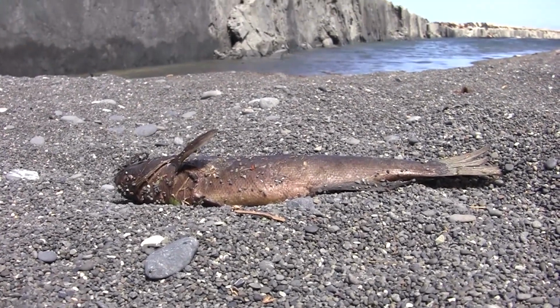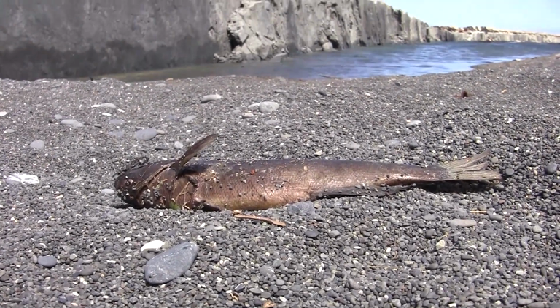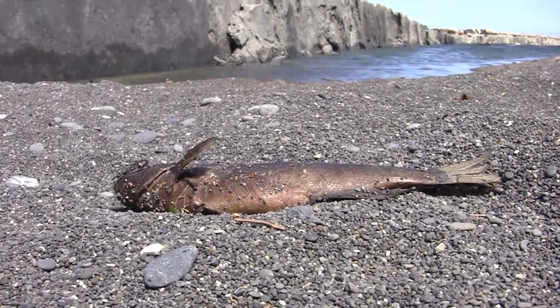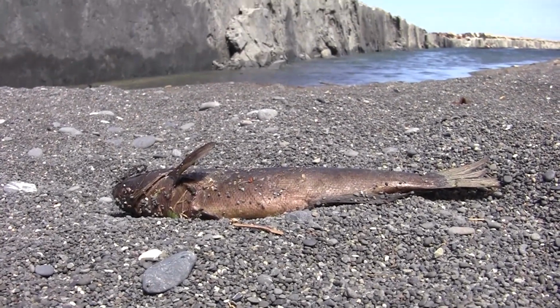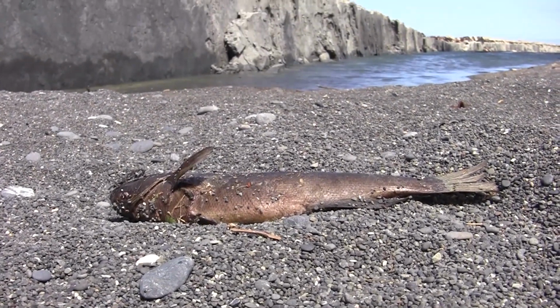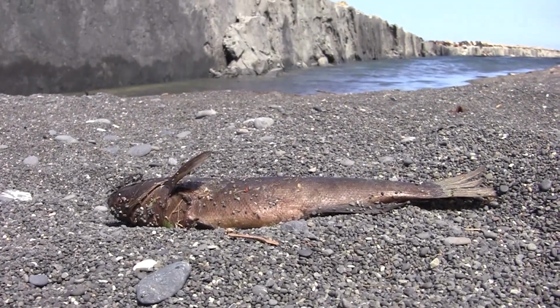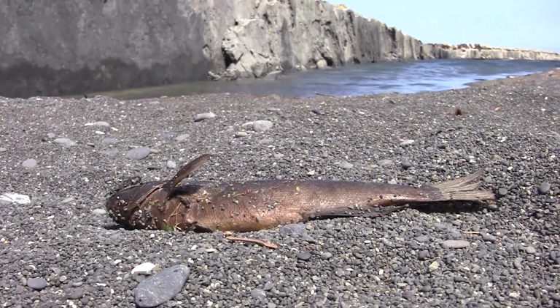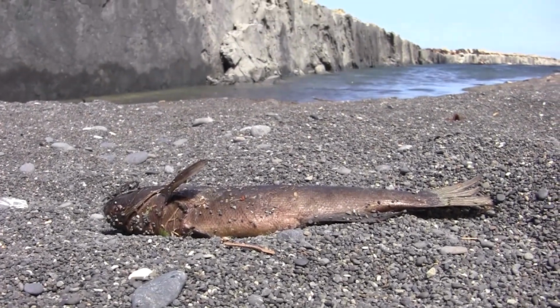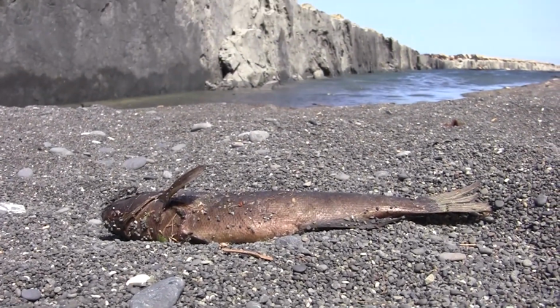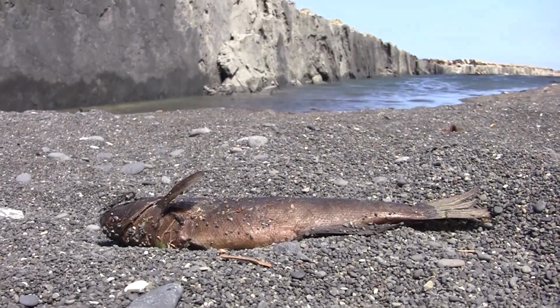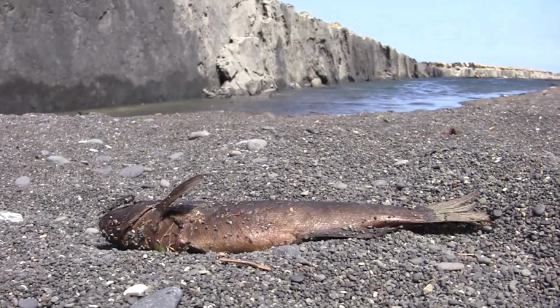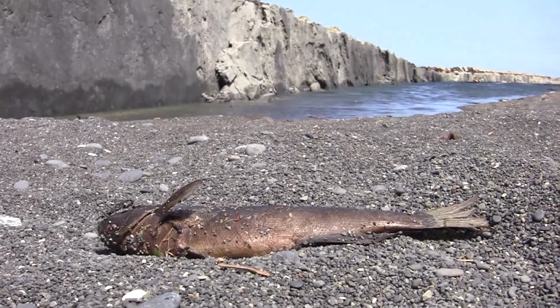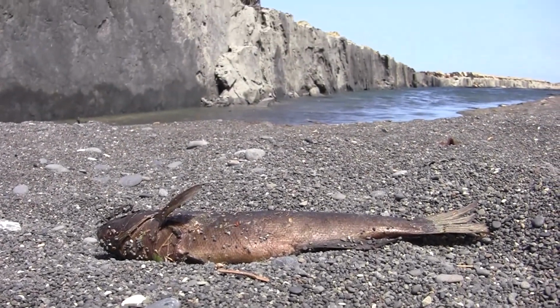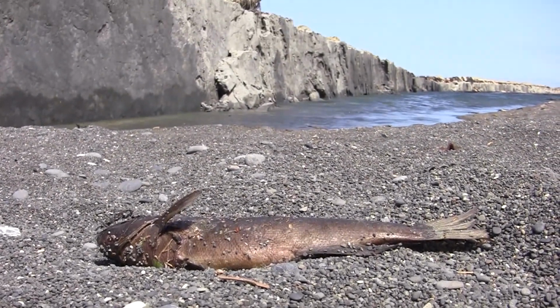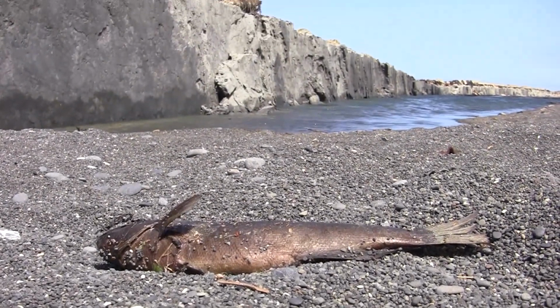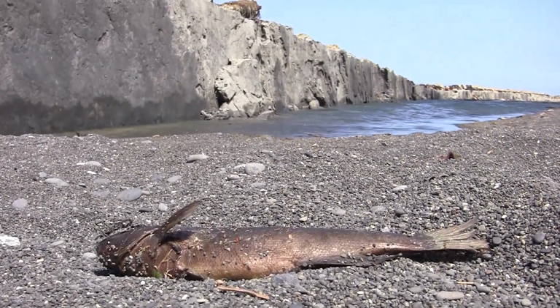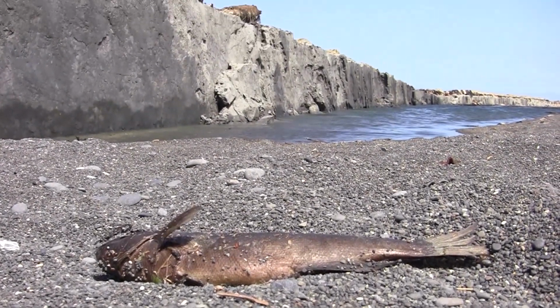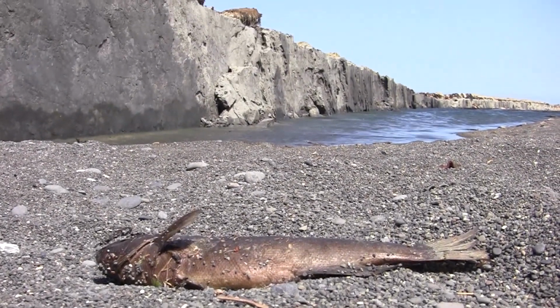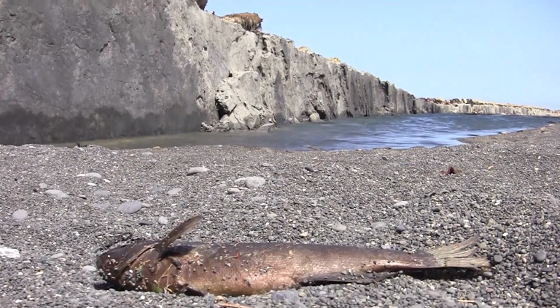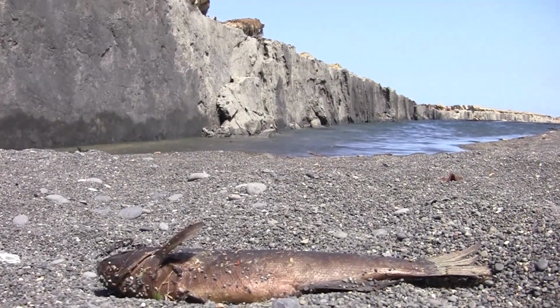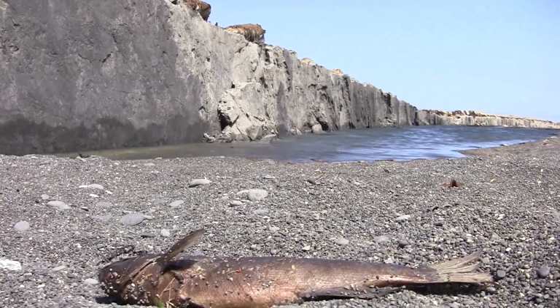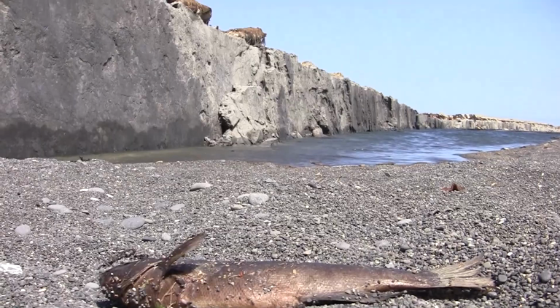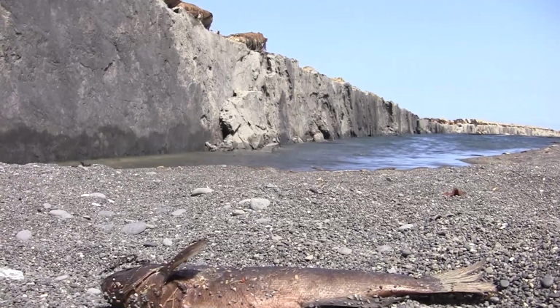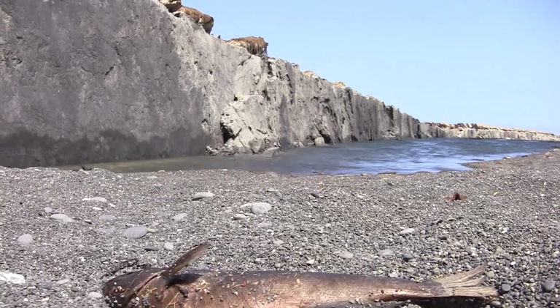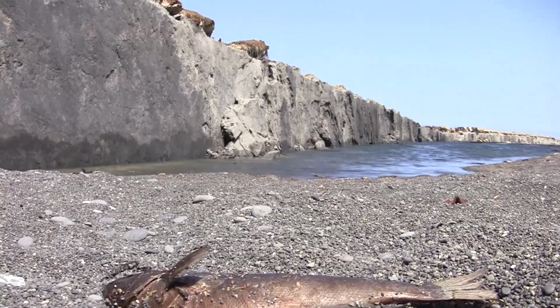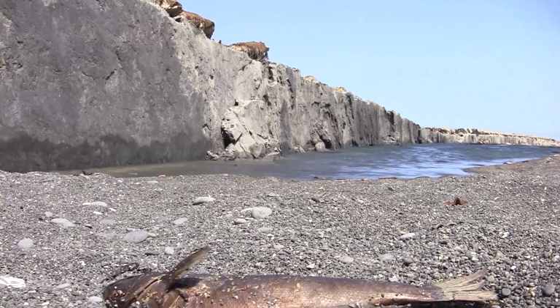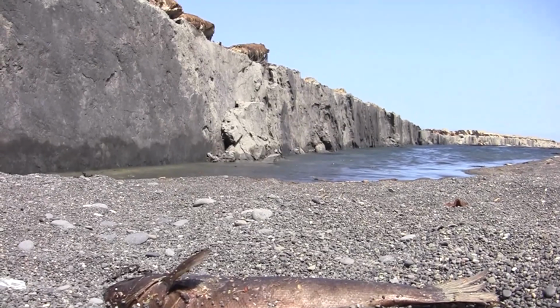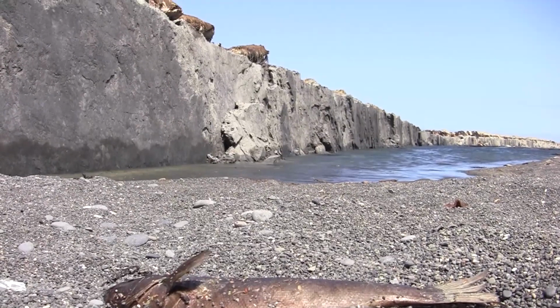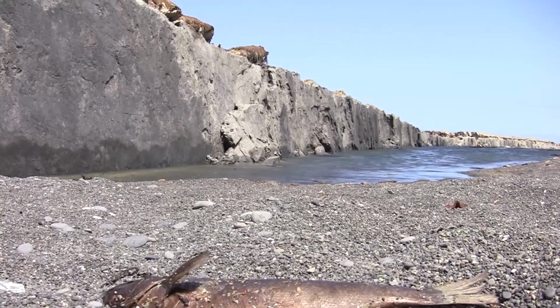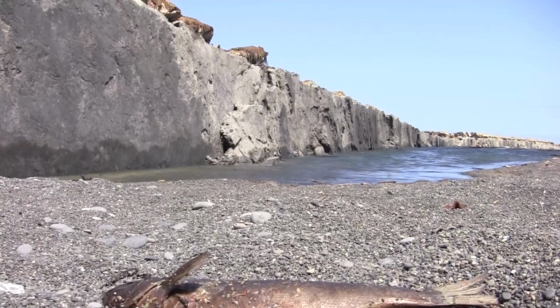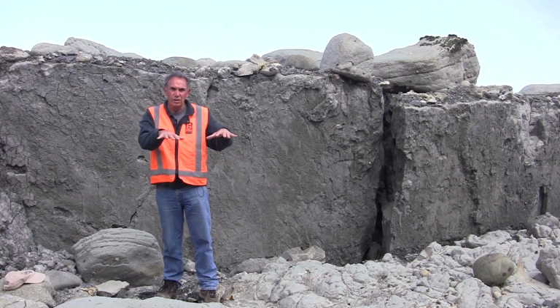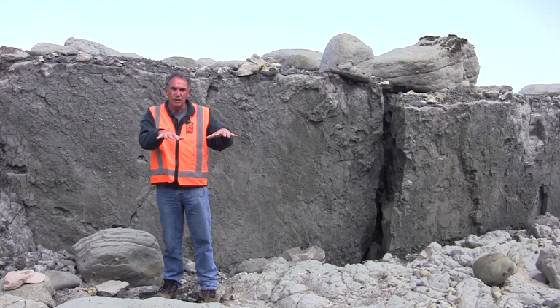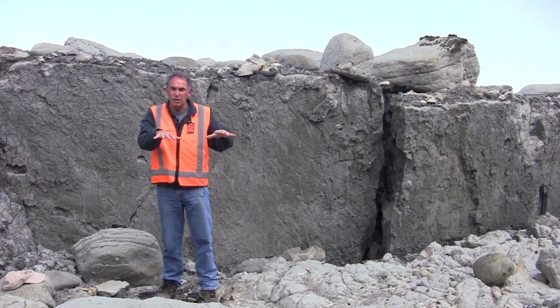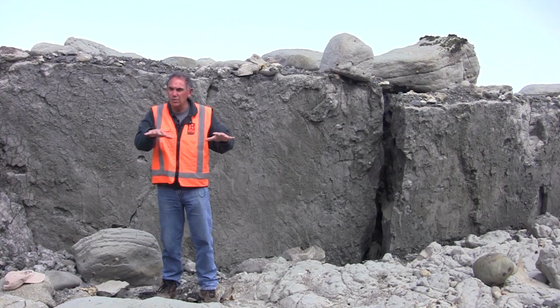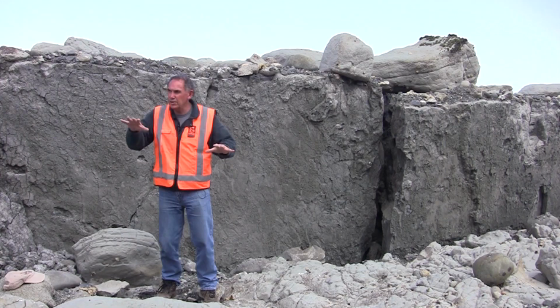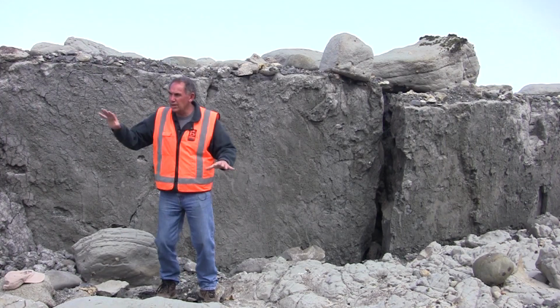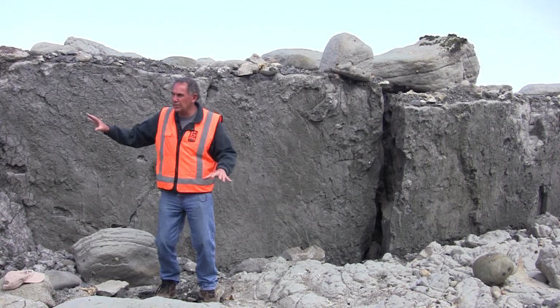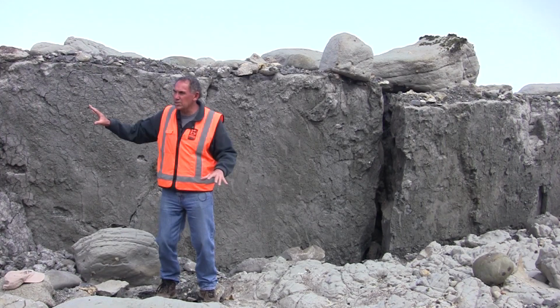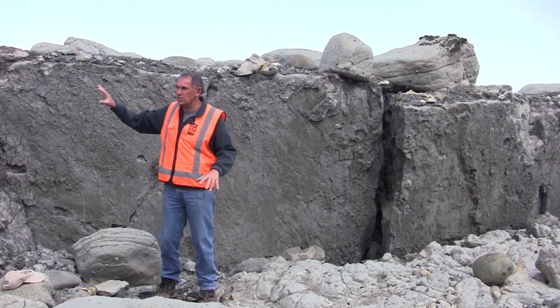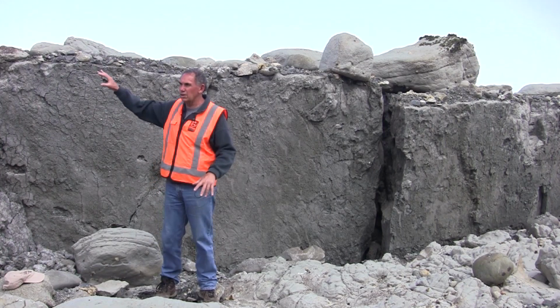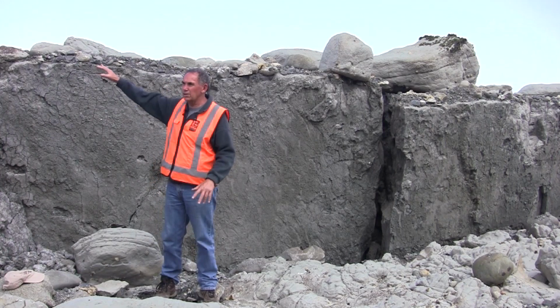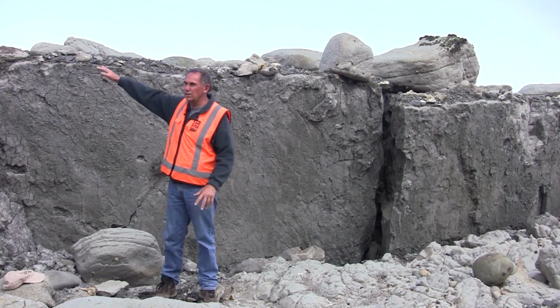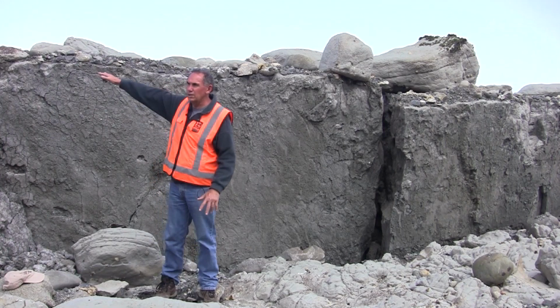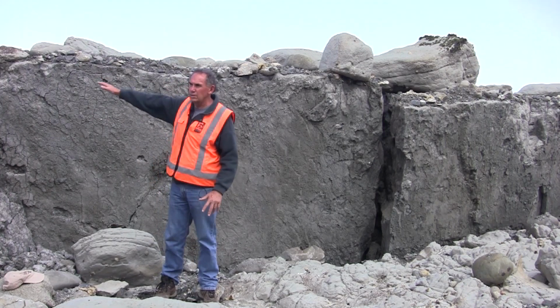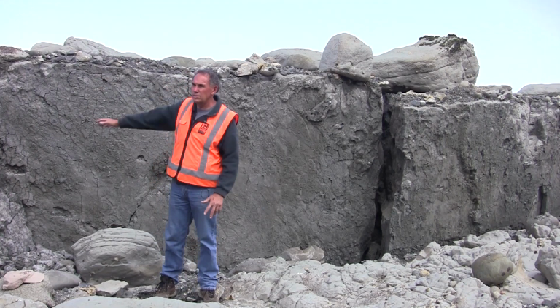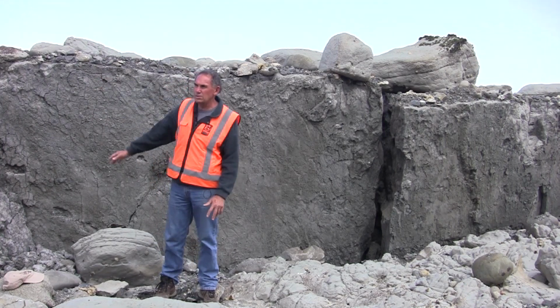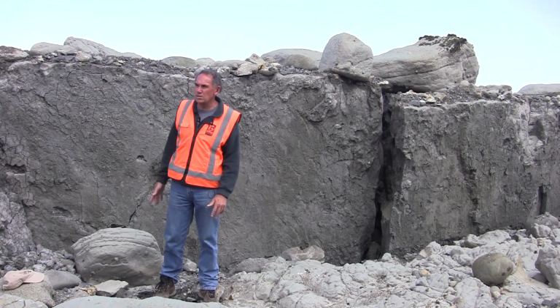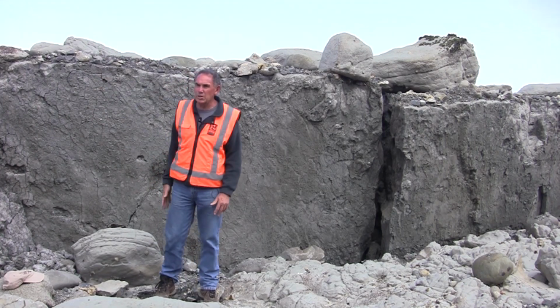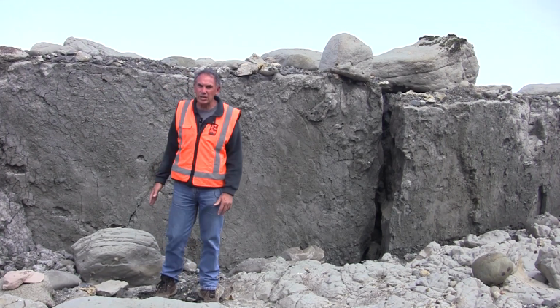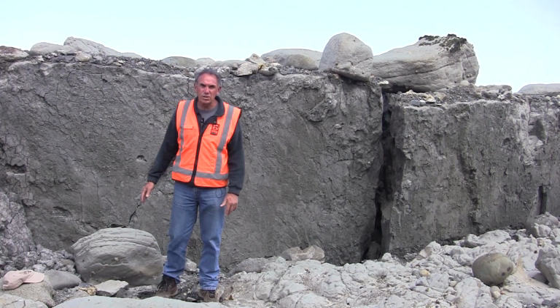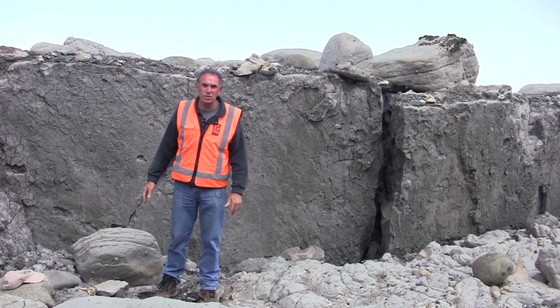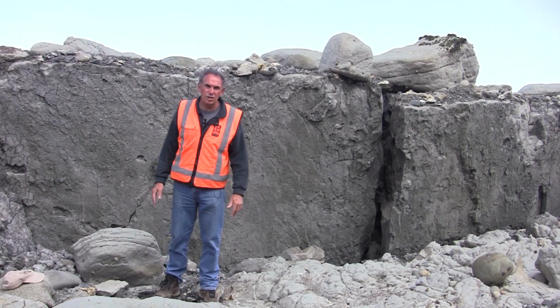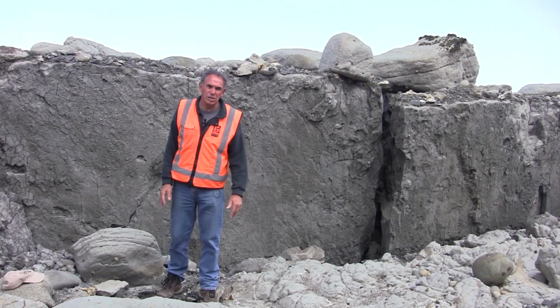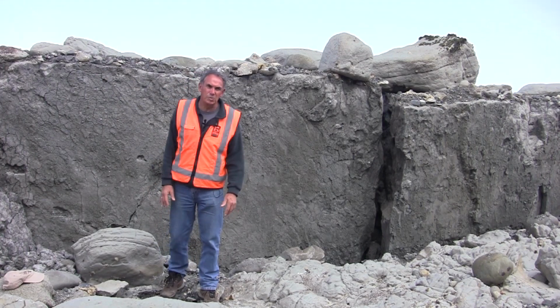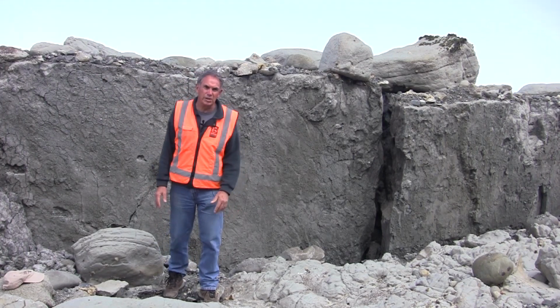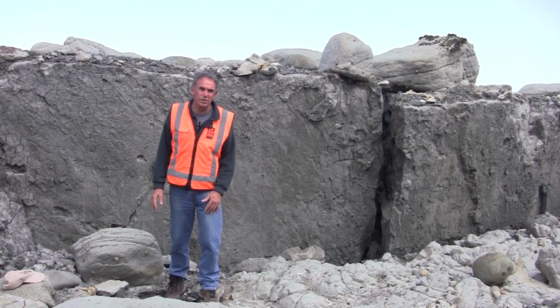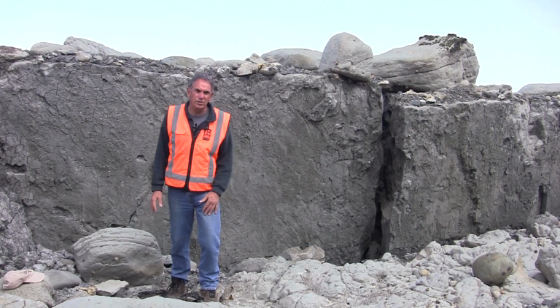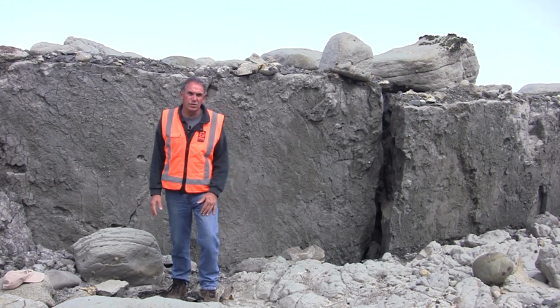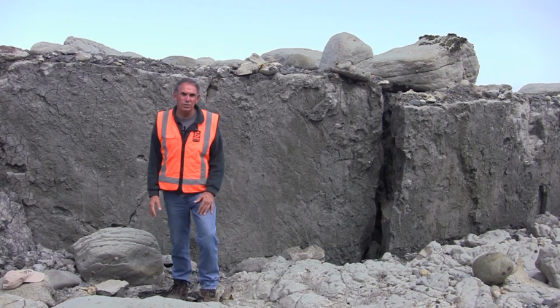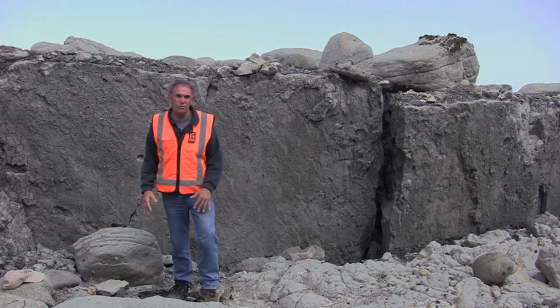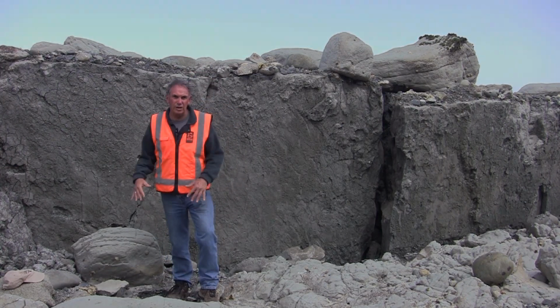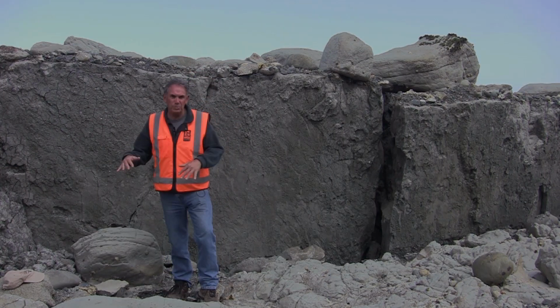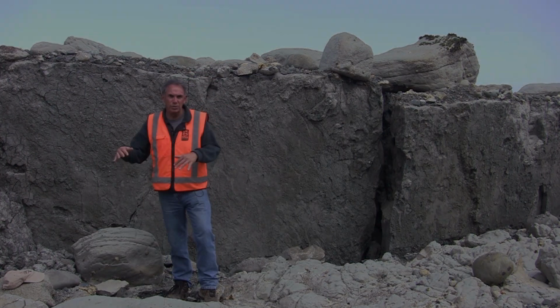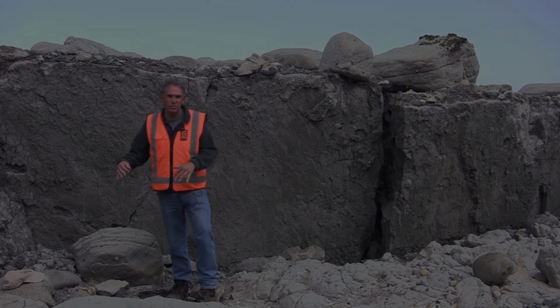On the down-thrown side of the fault it has still come up by about one and a half metres. On the other side there's as much as six metres of uplift.